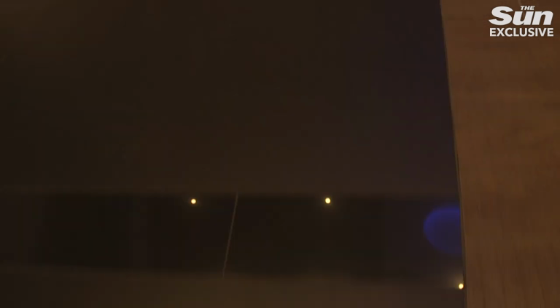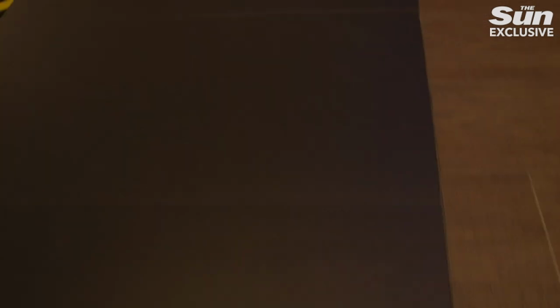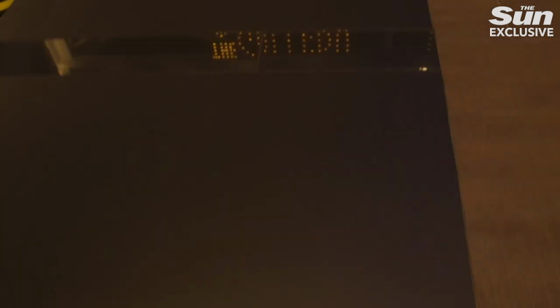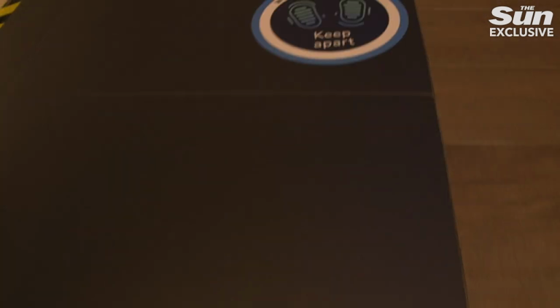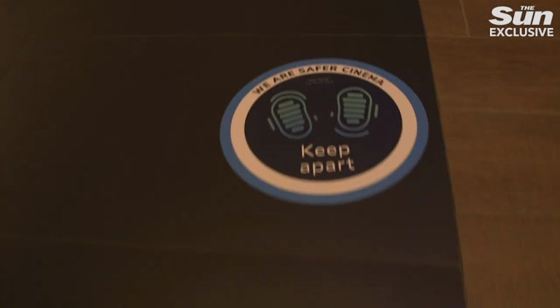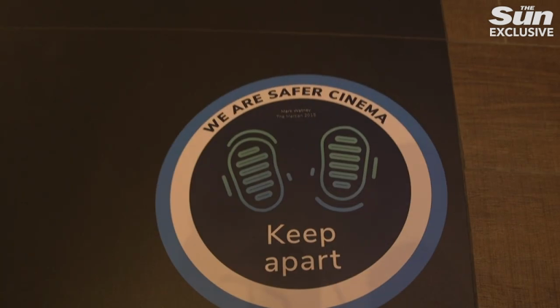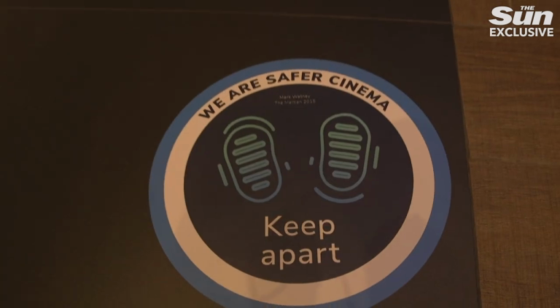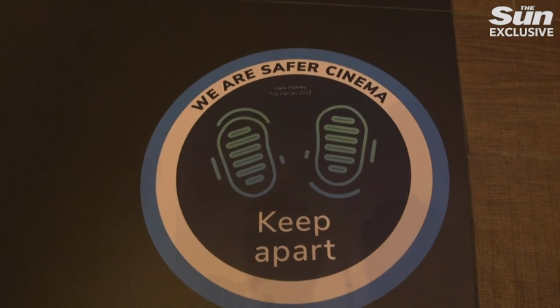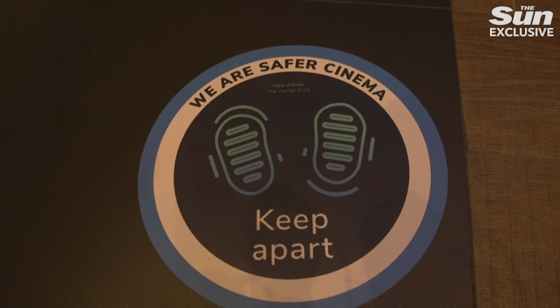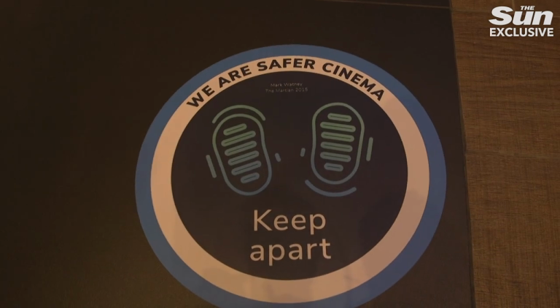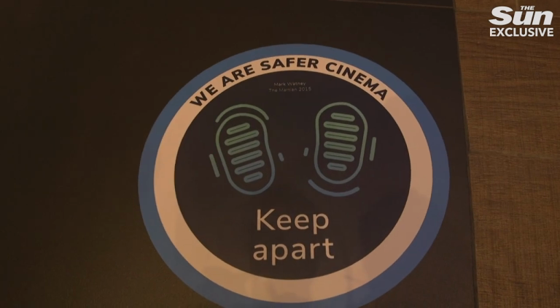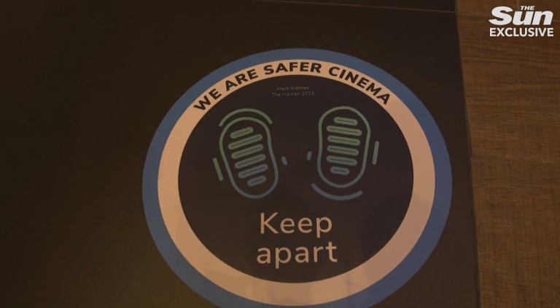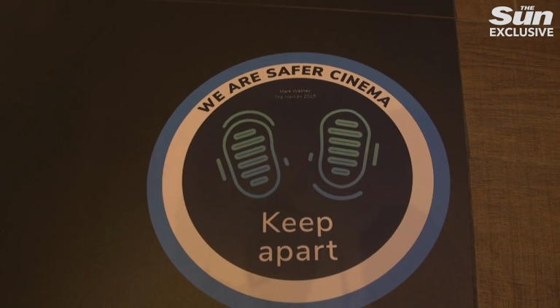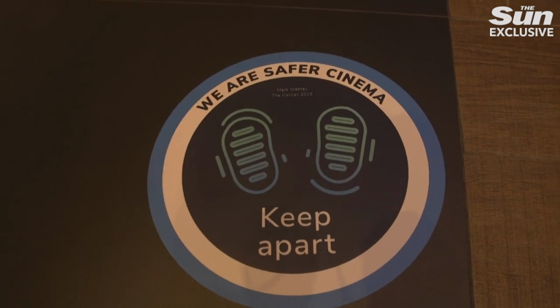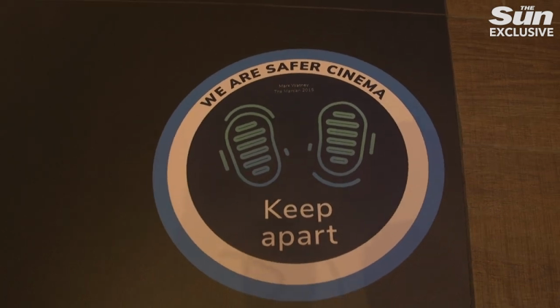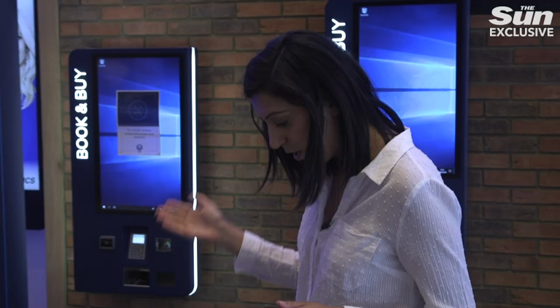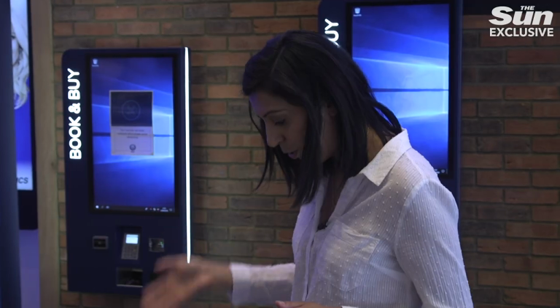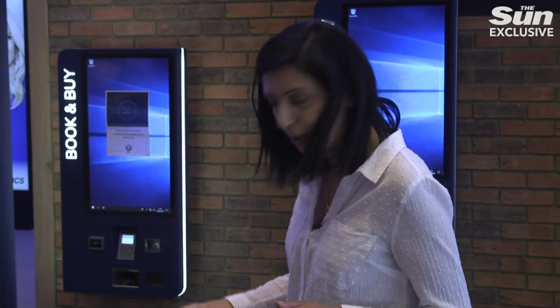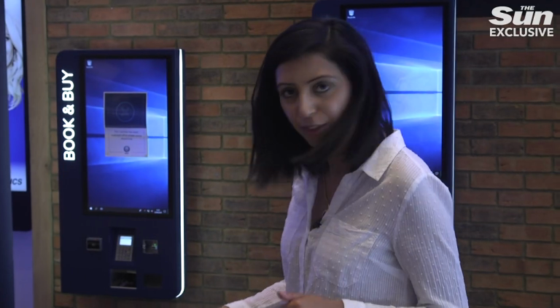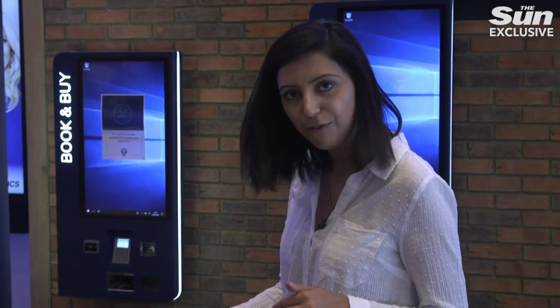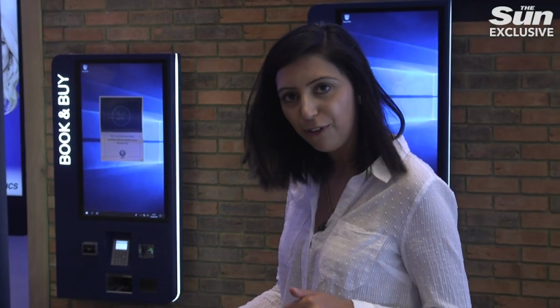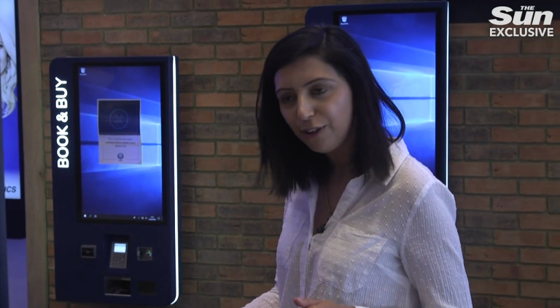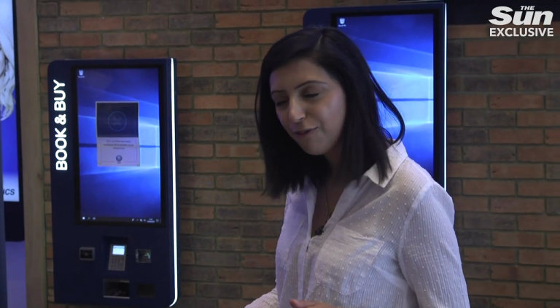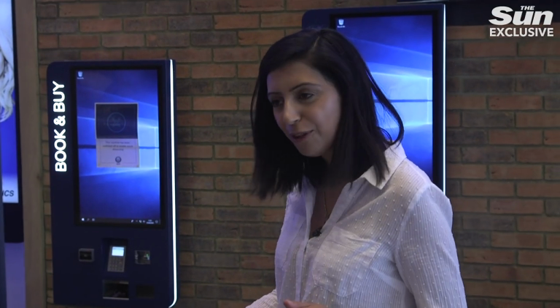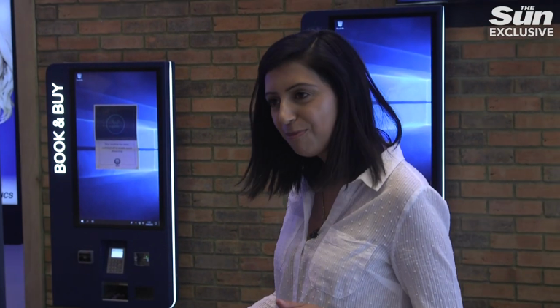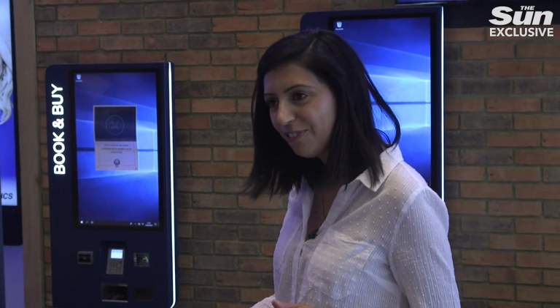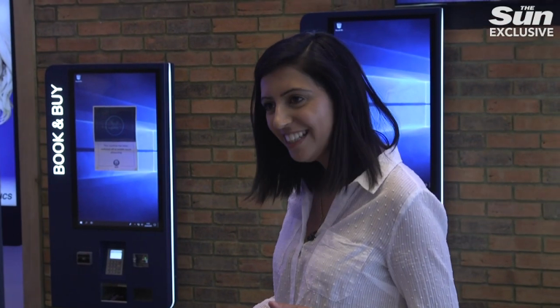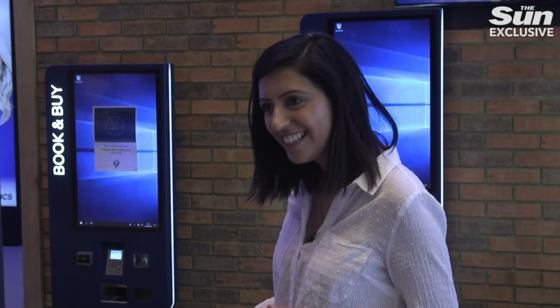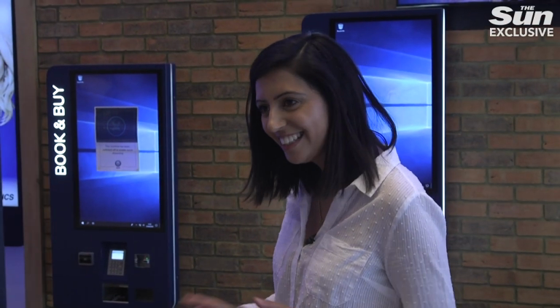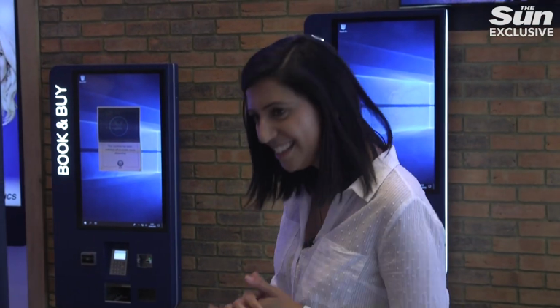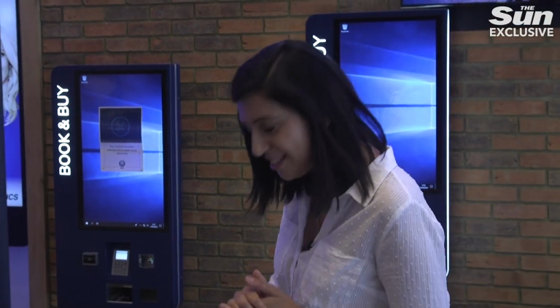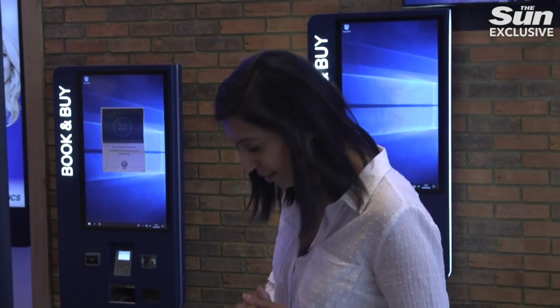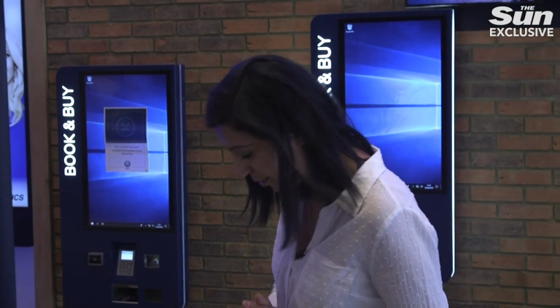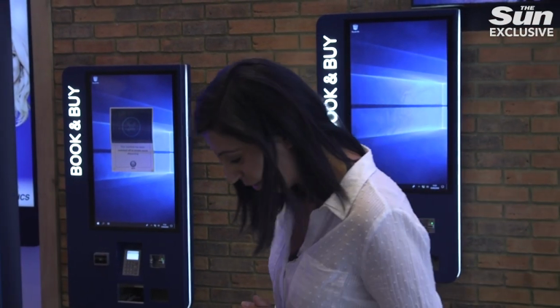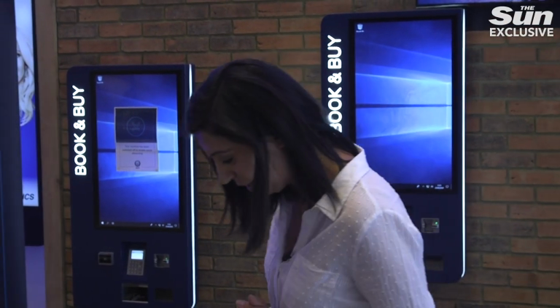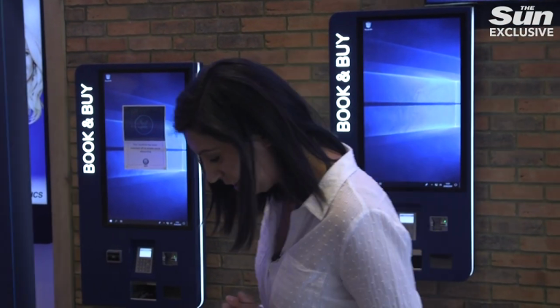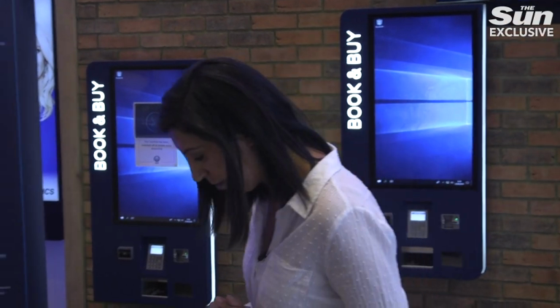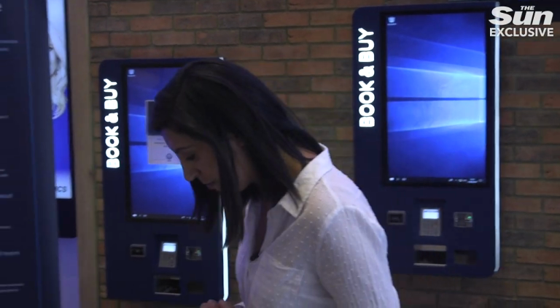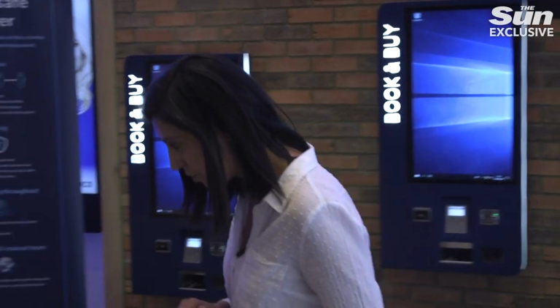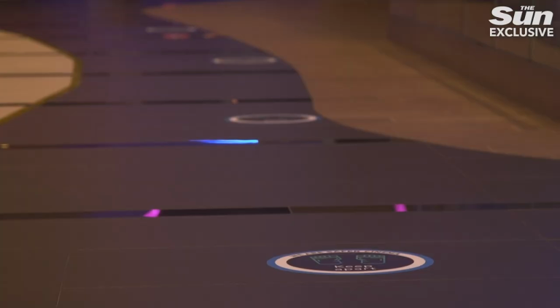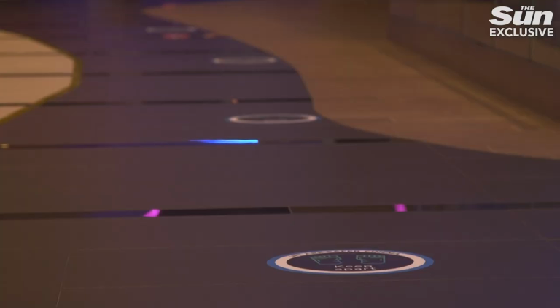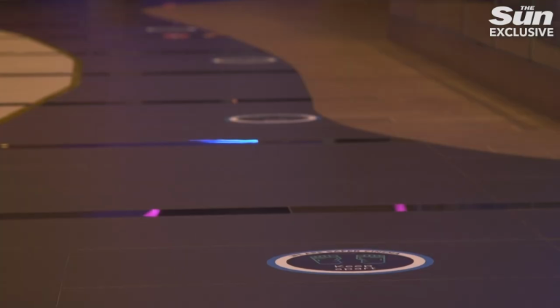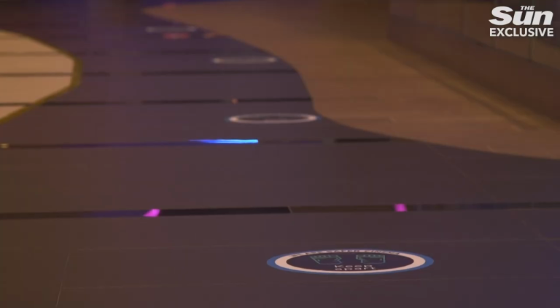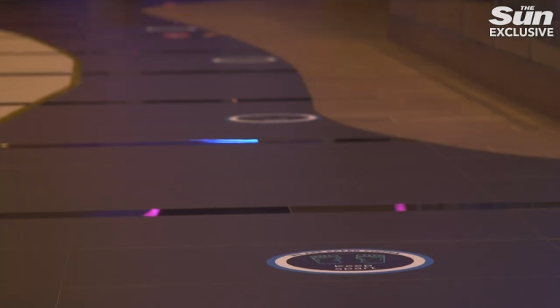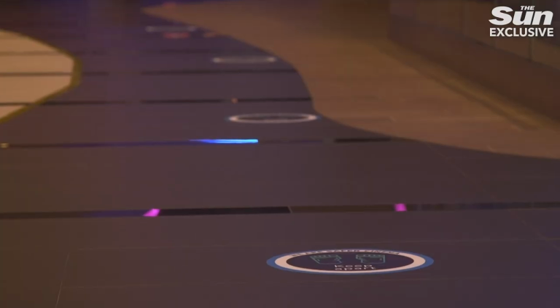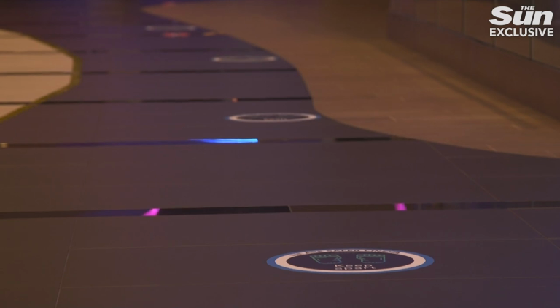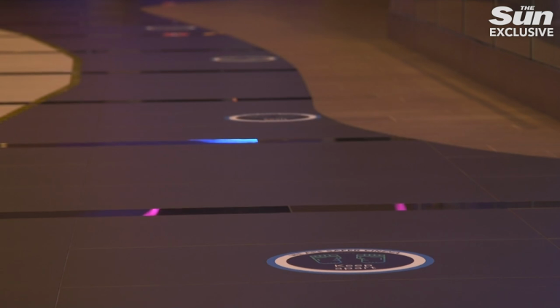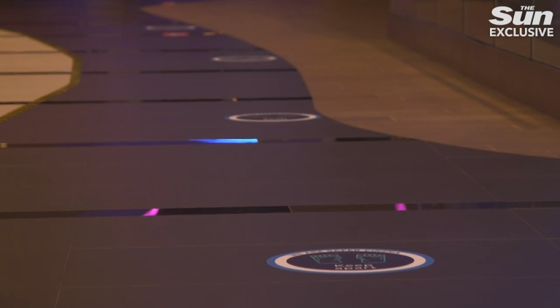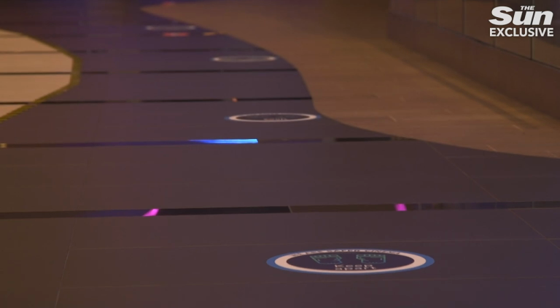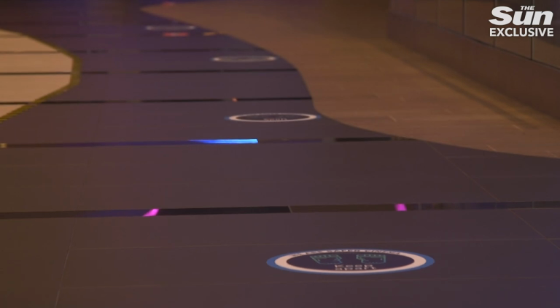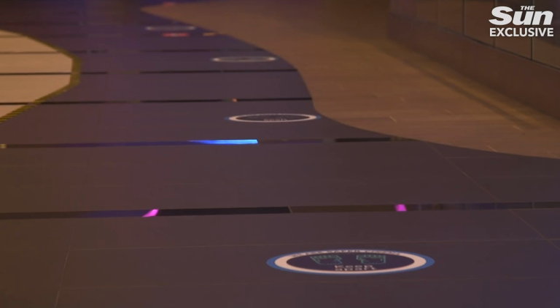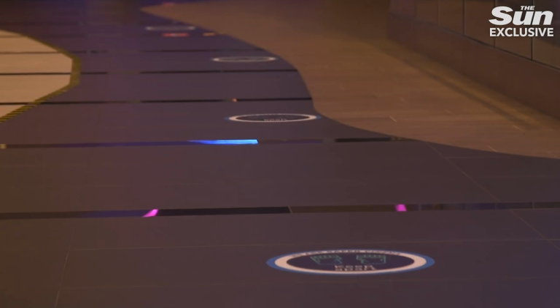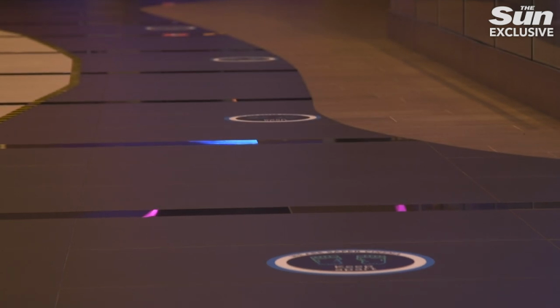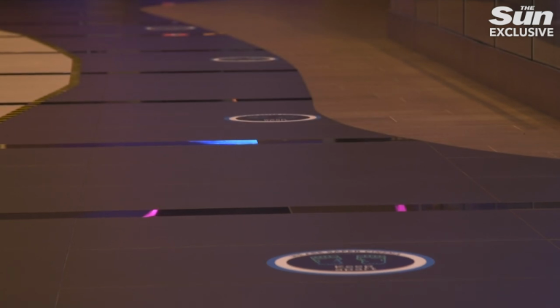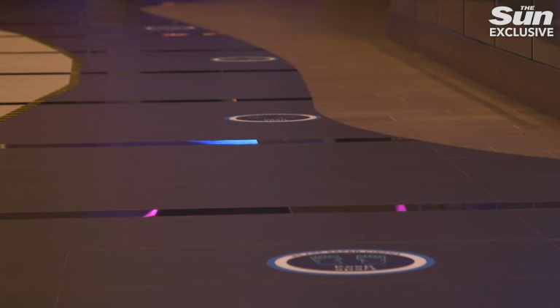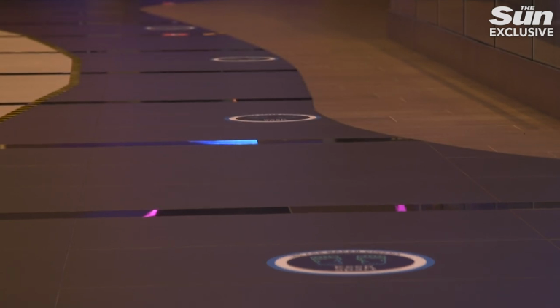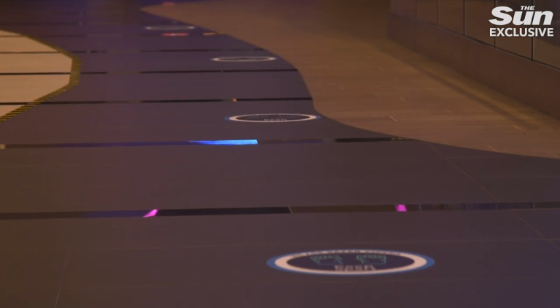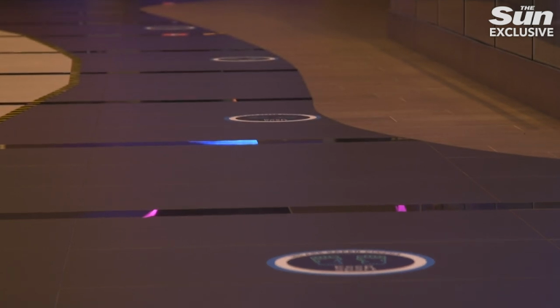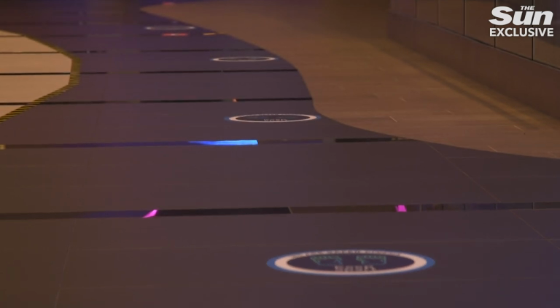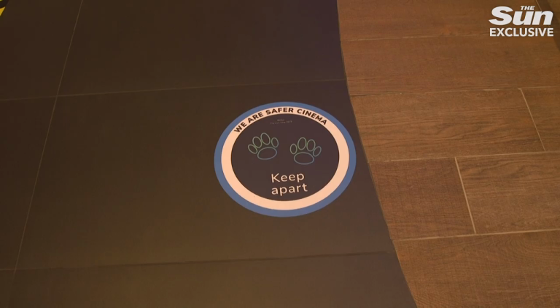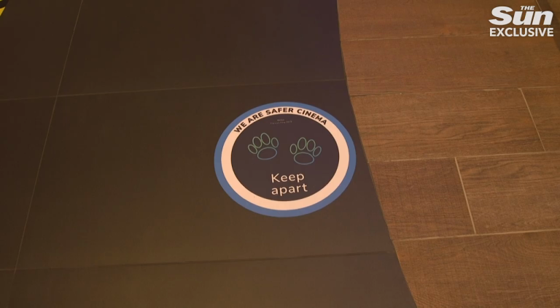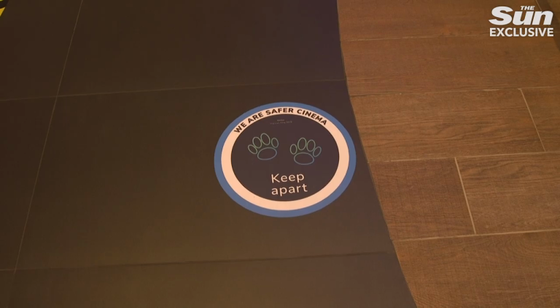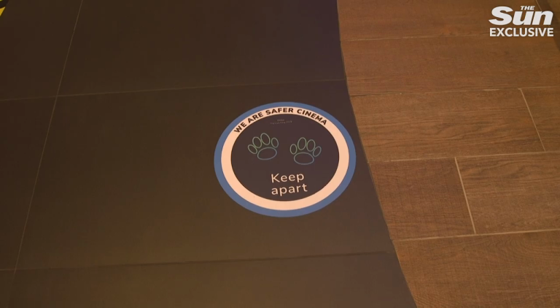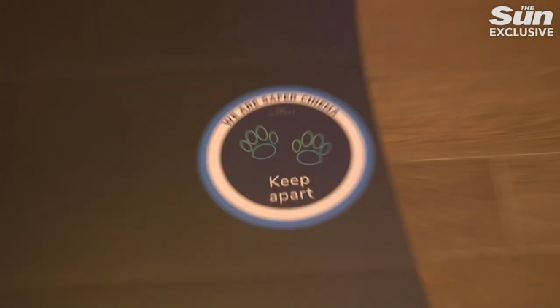Our floor markings are with fun film feet, so you'll have different film characters. We've got Simba over here.